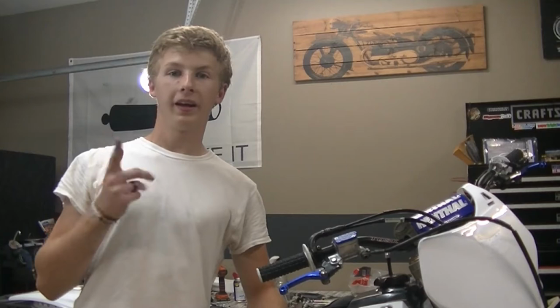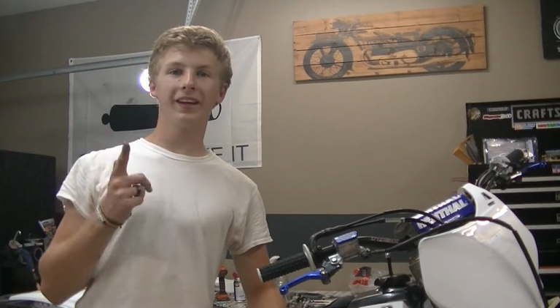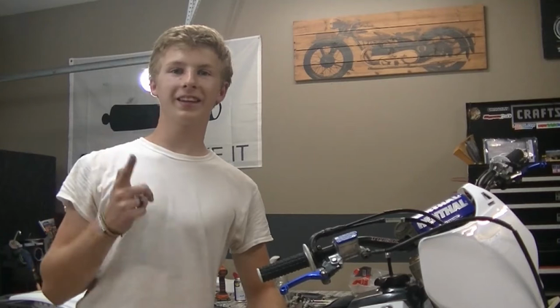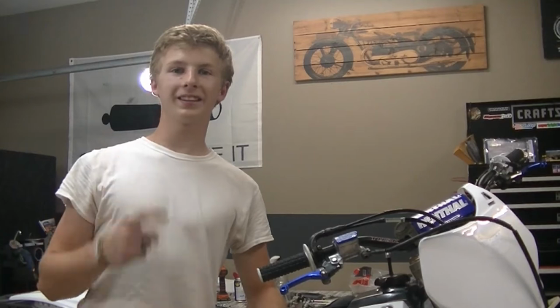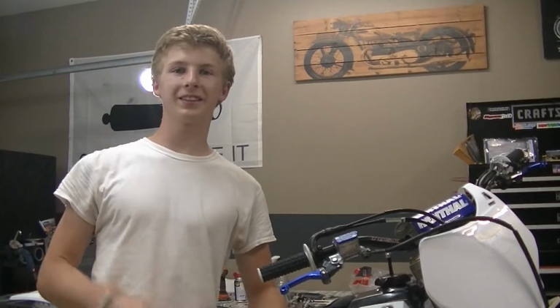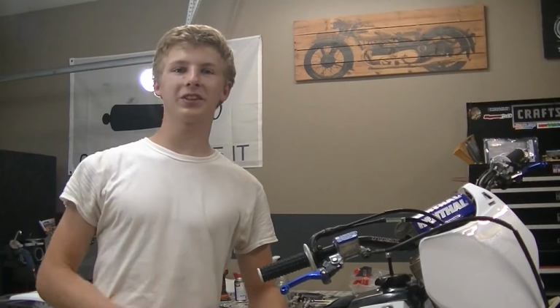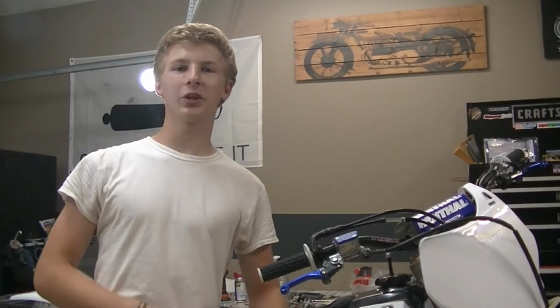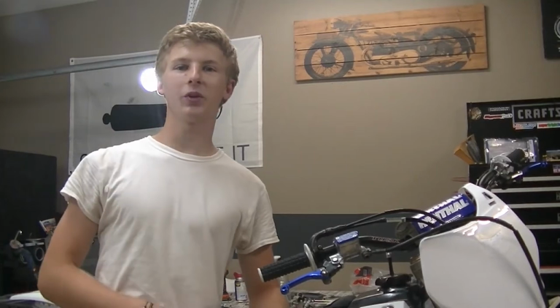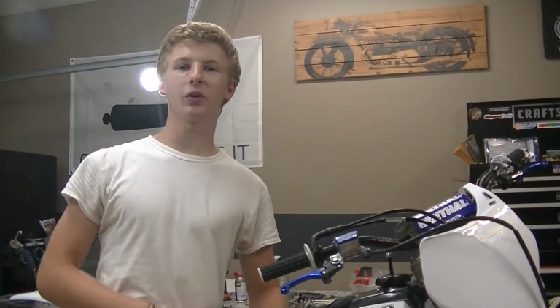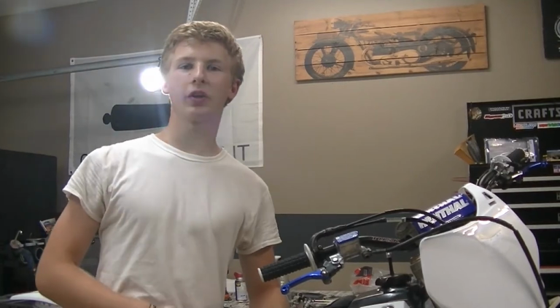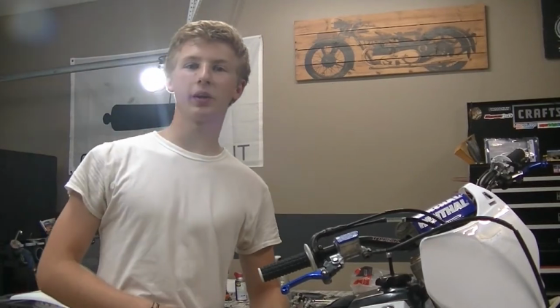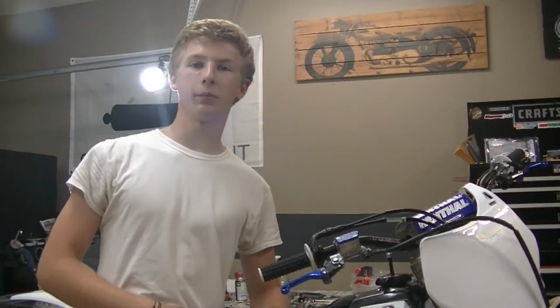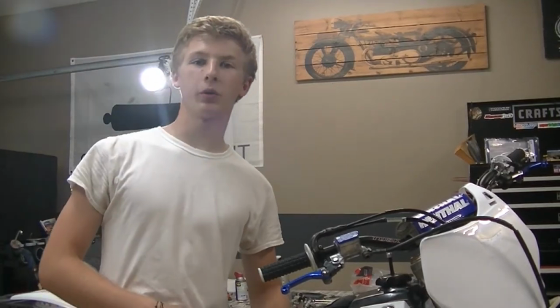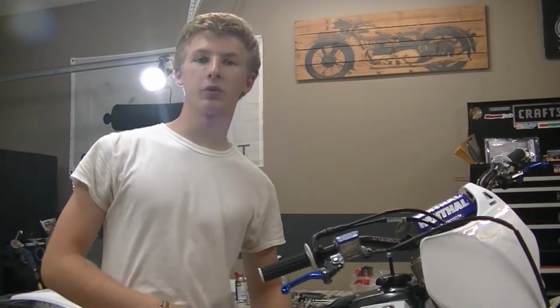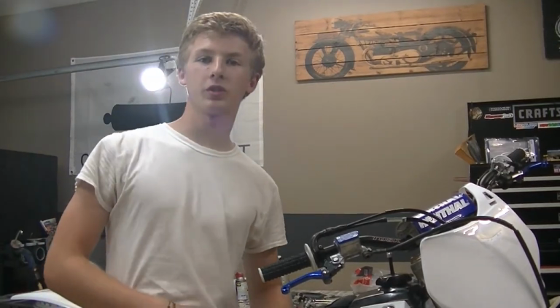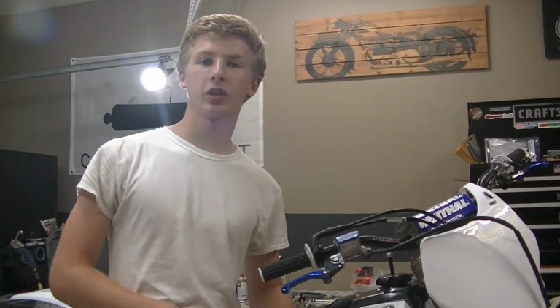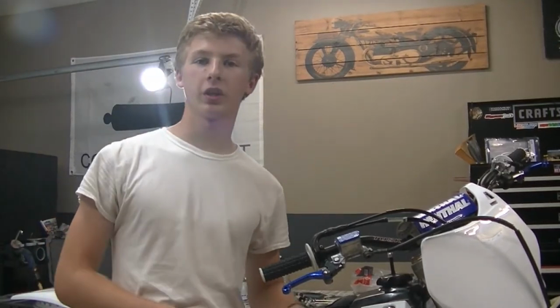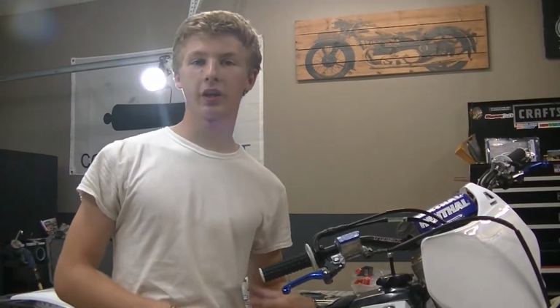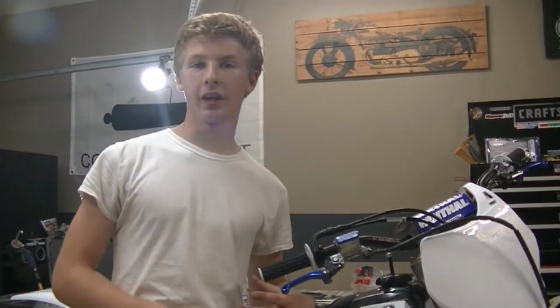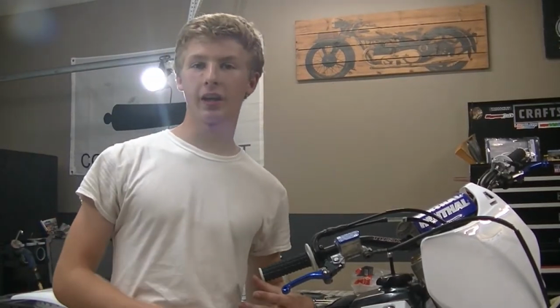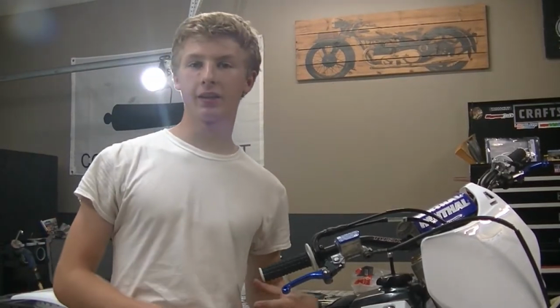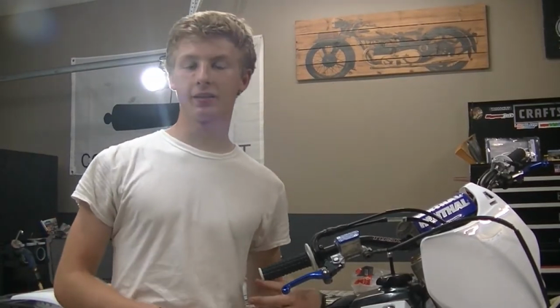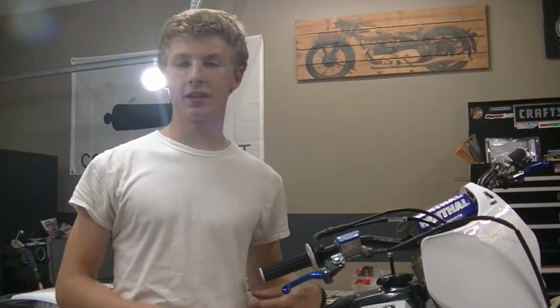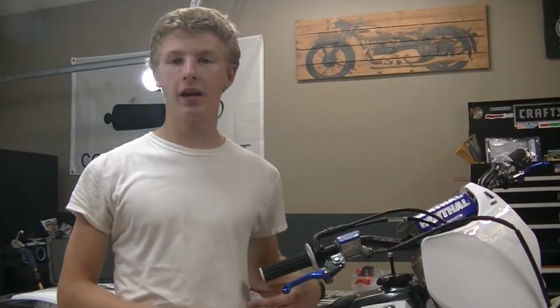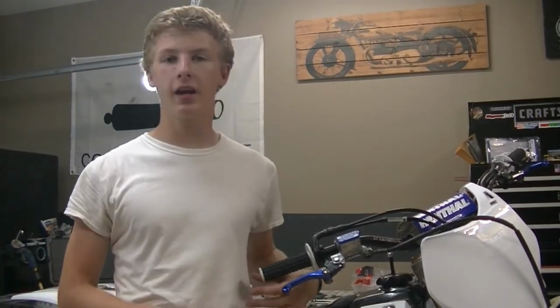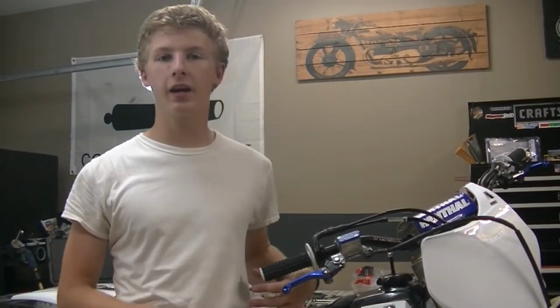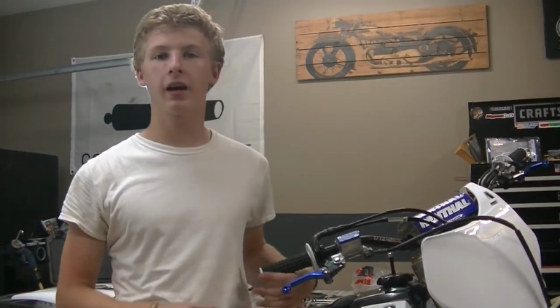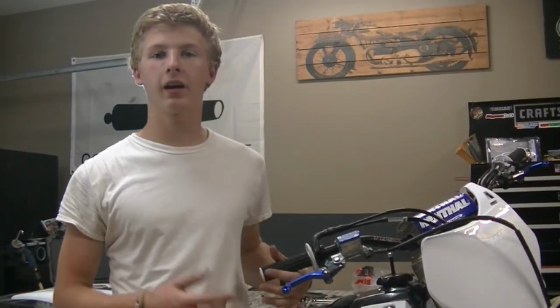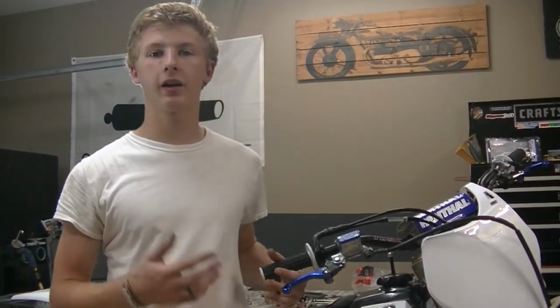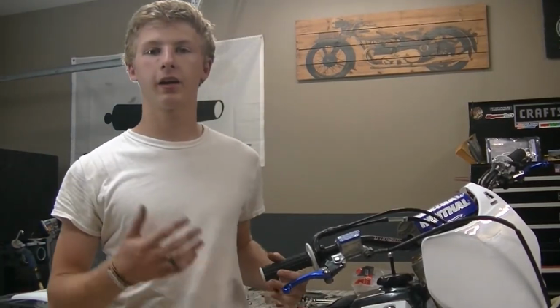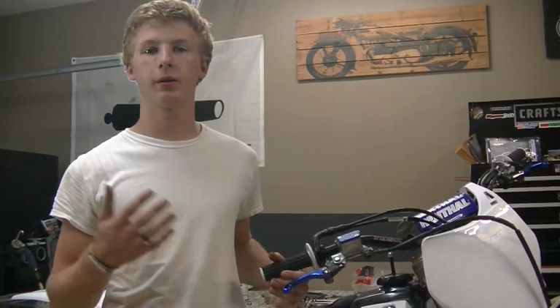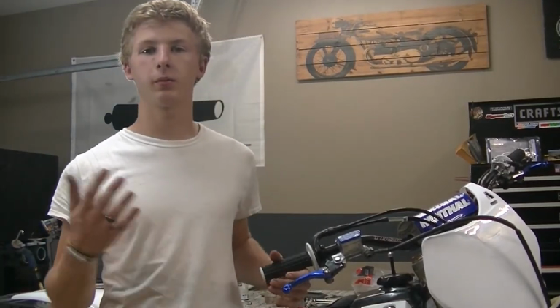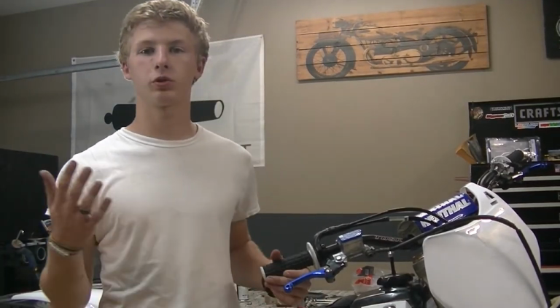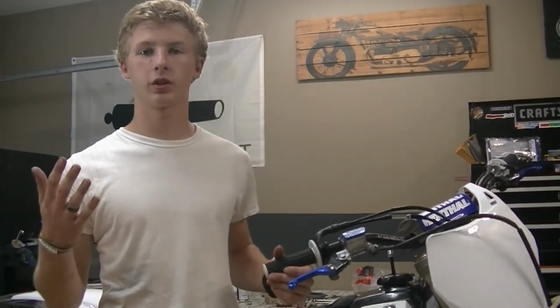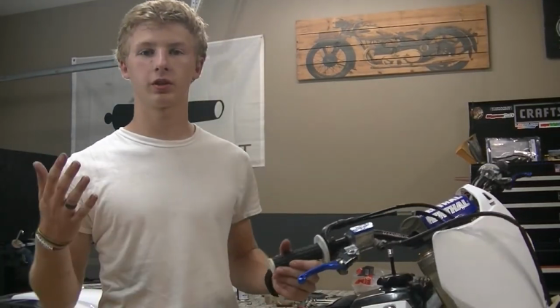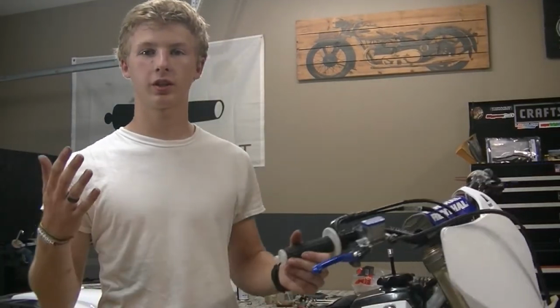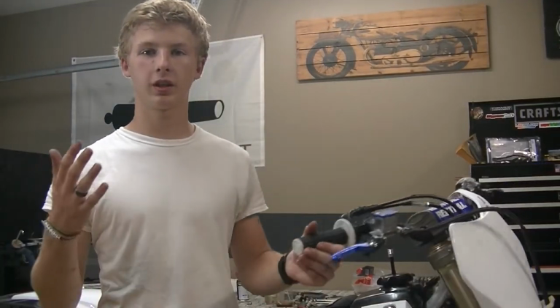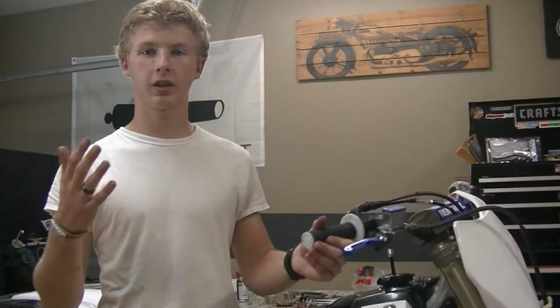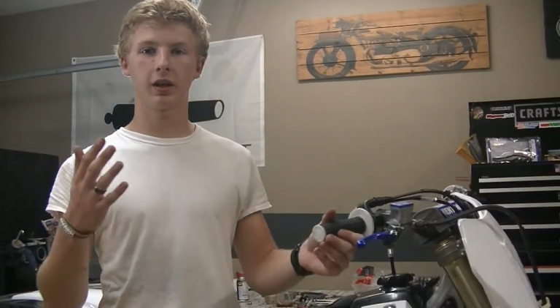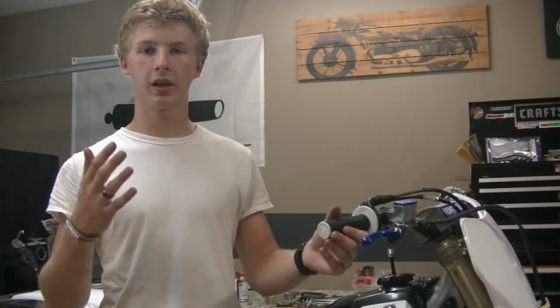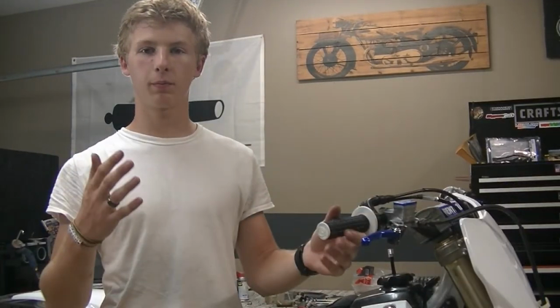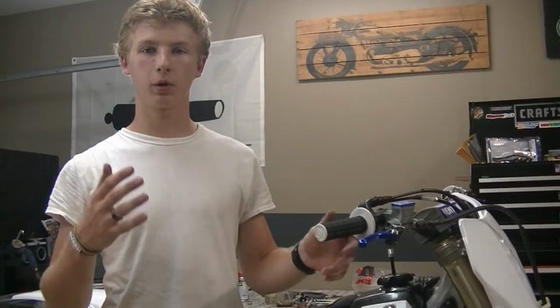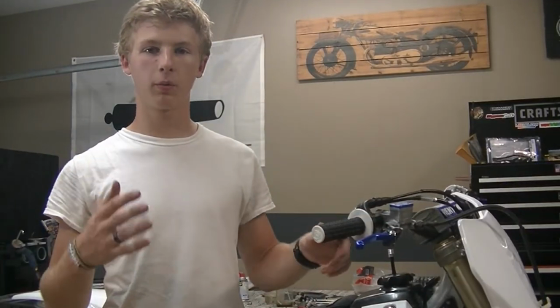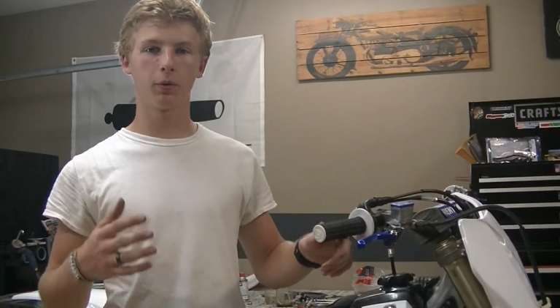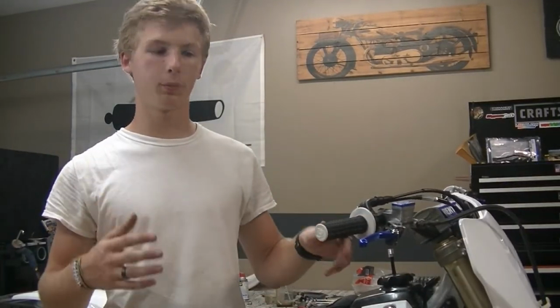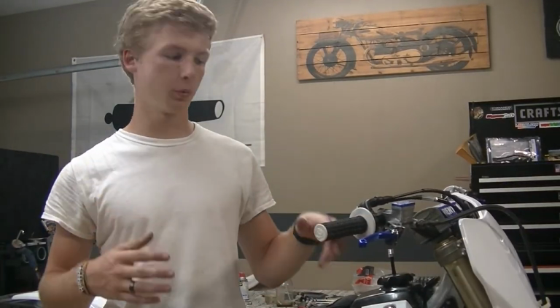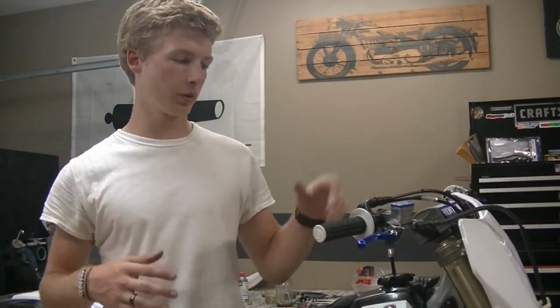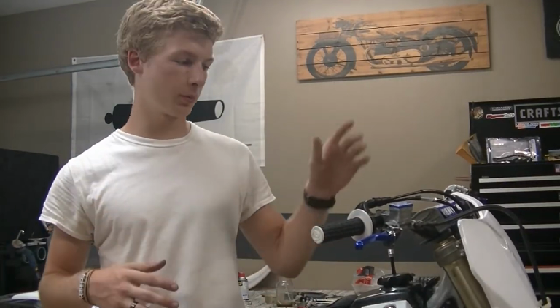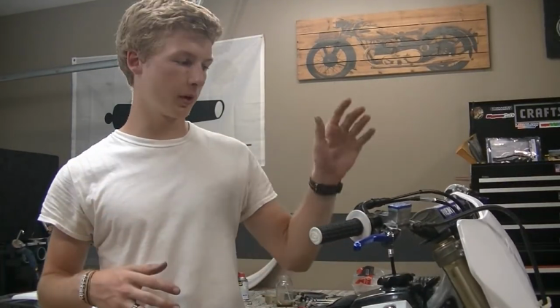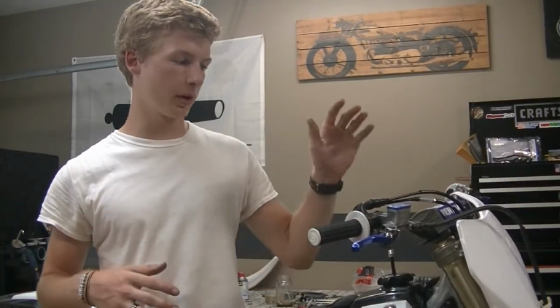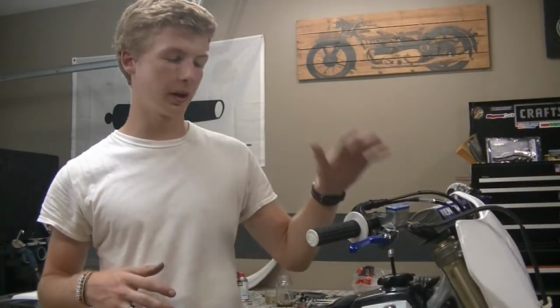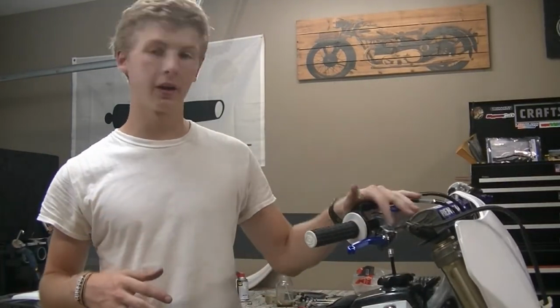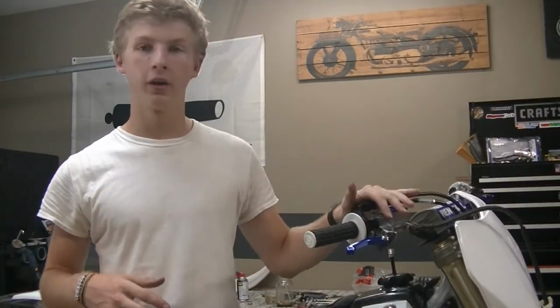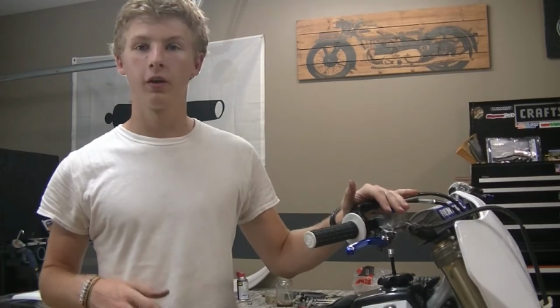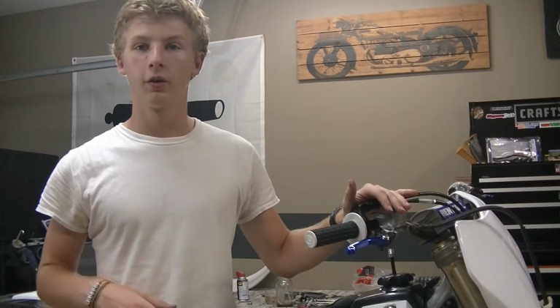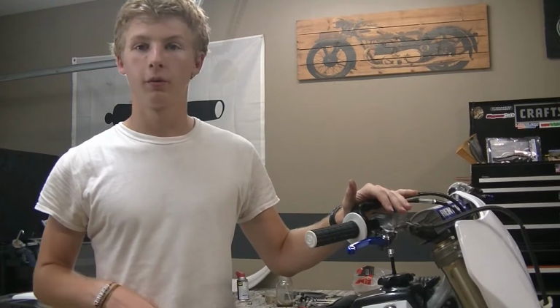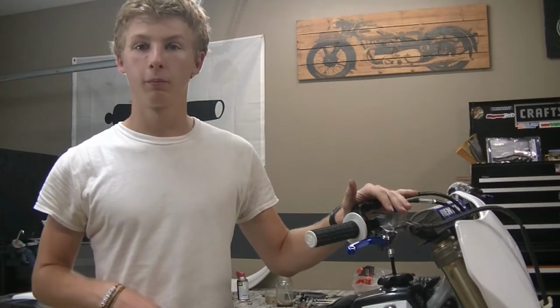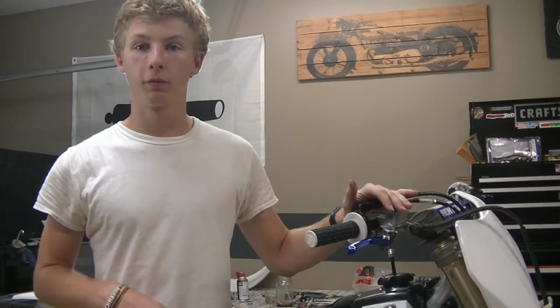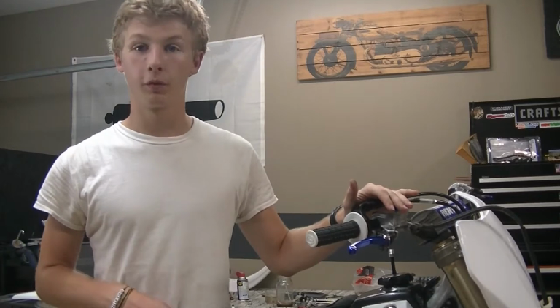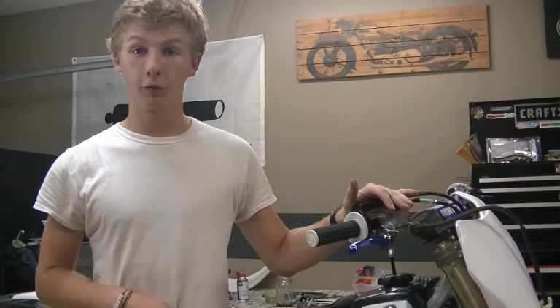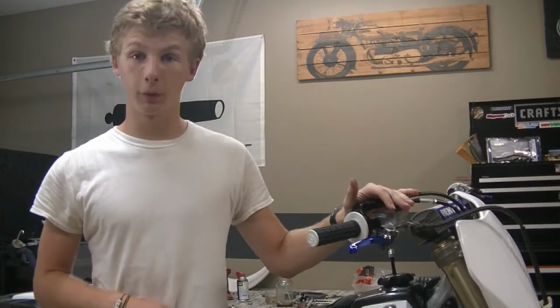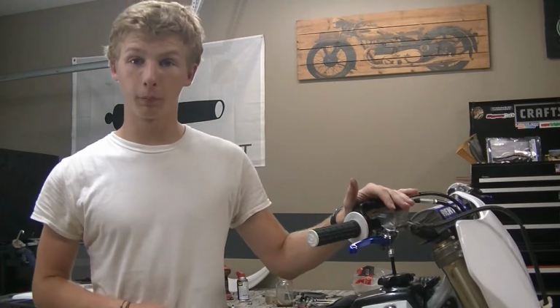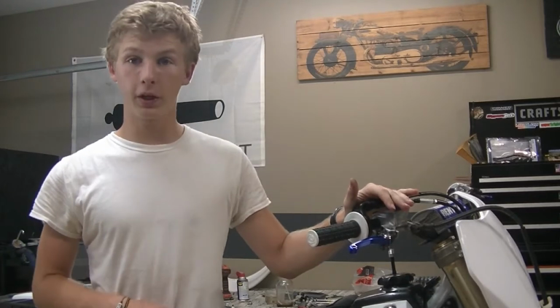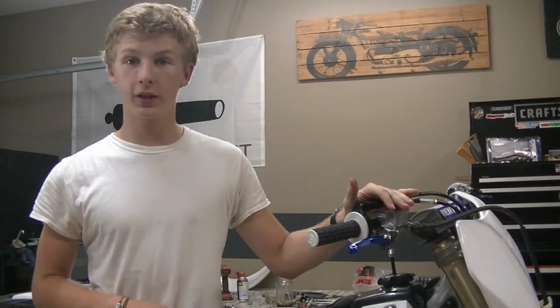Hey guys, how's it going? Clayton Motos here and today I am addressing a problem with my front brakes.